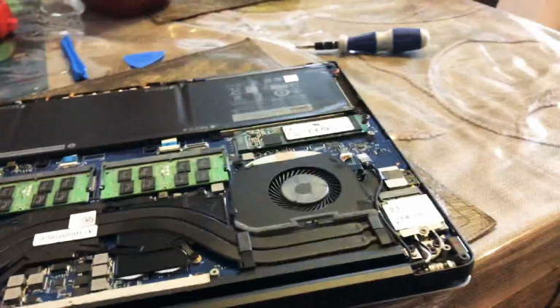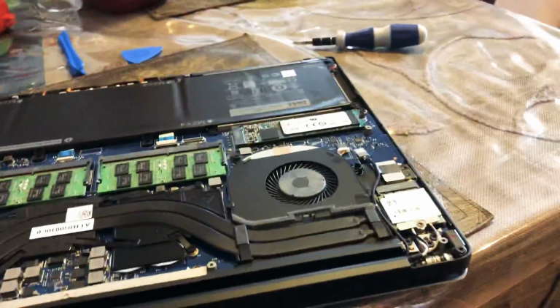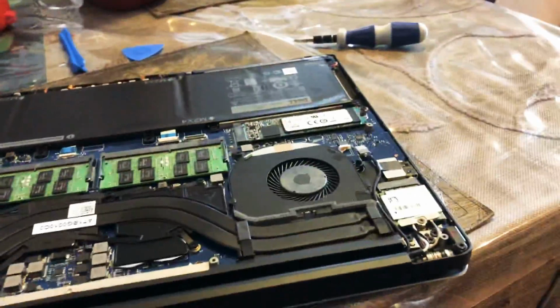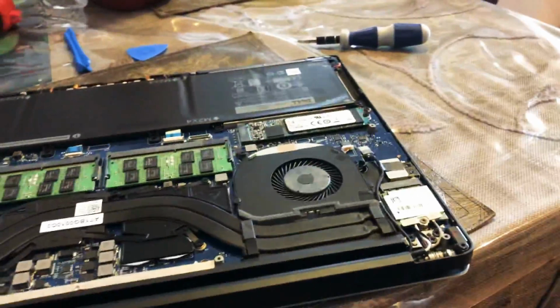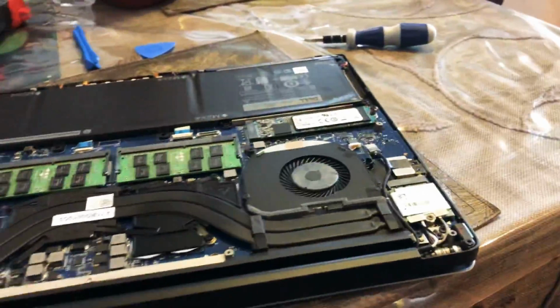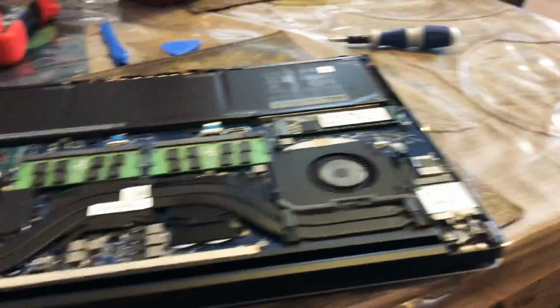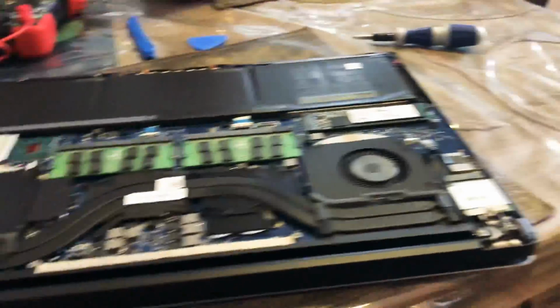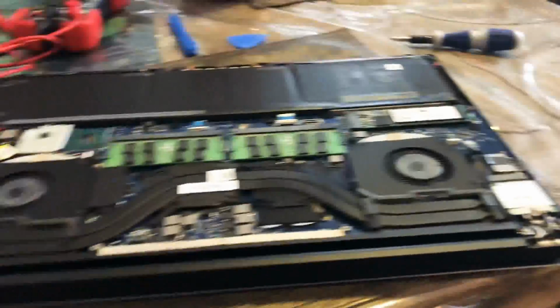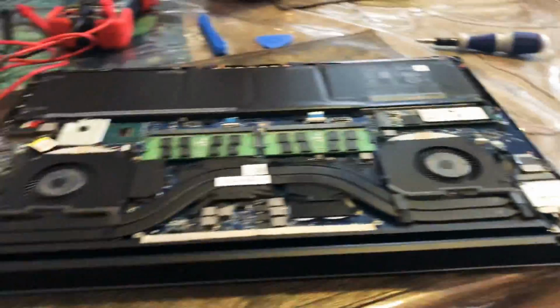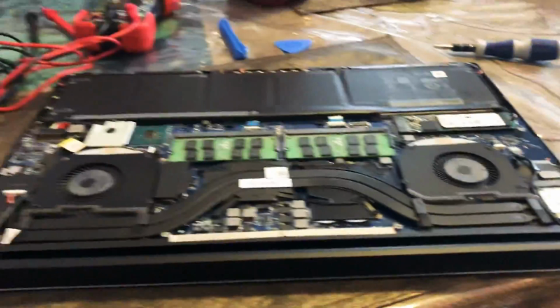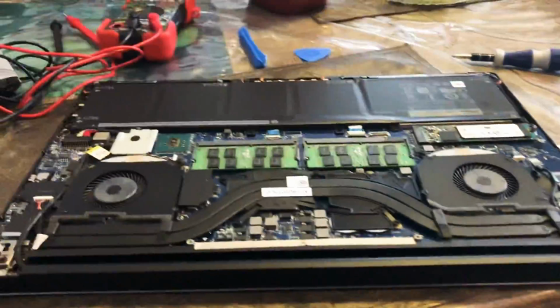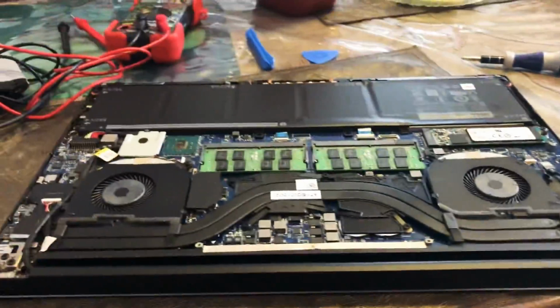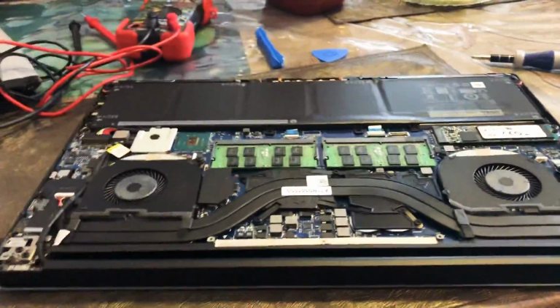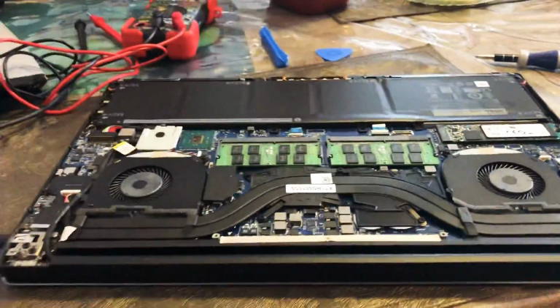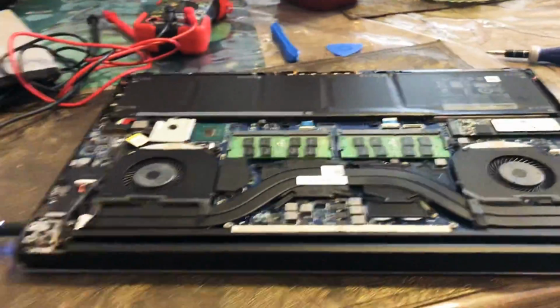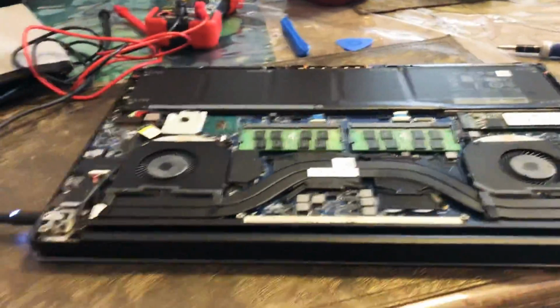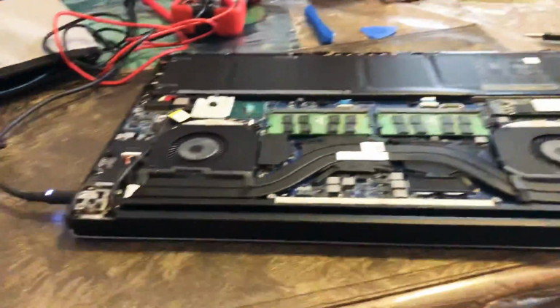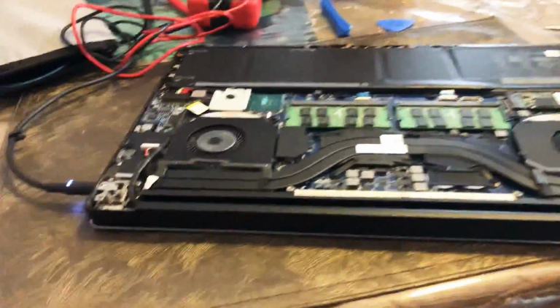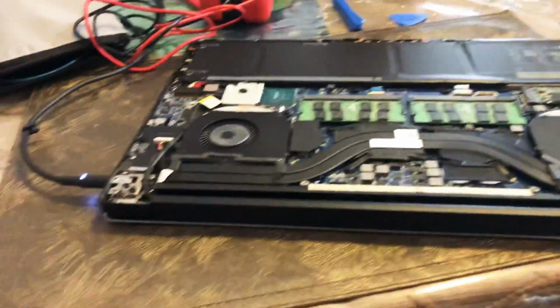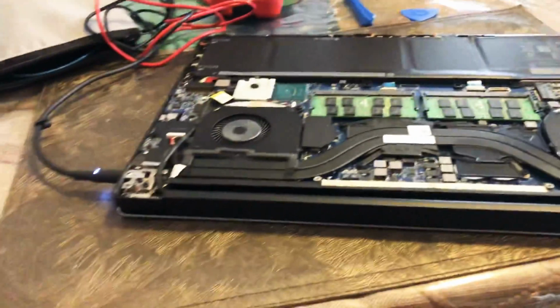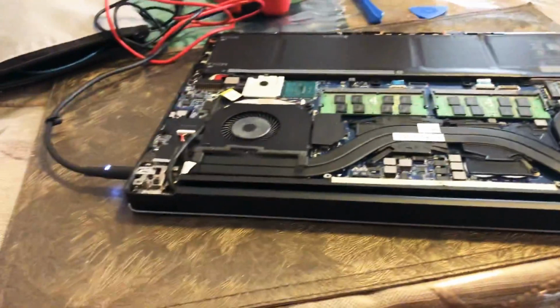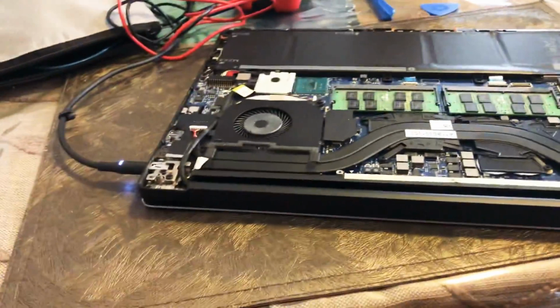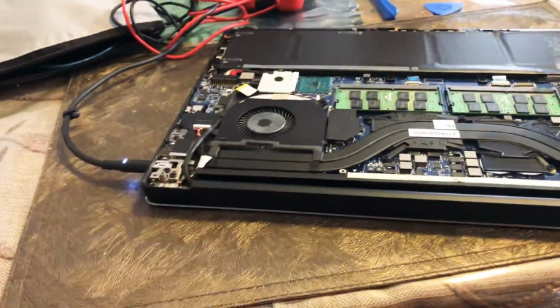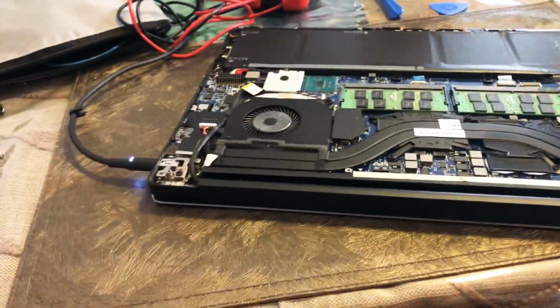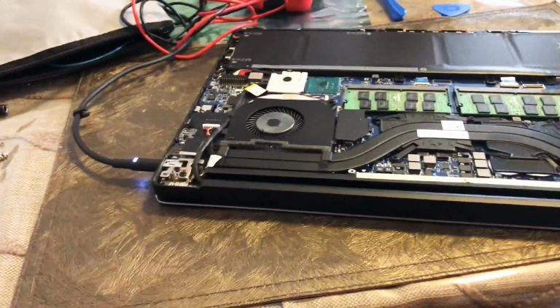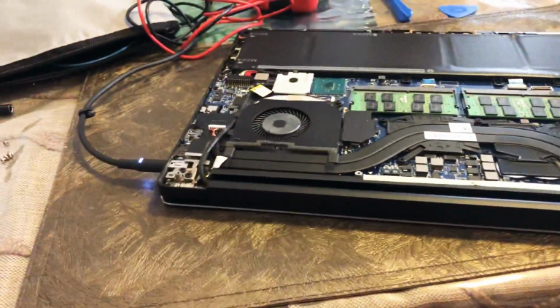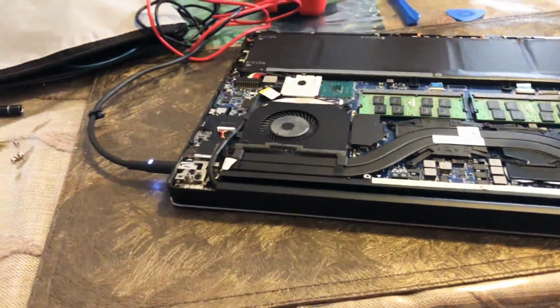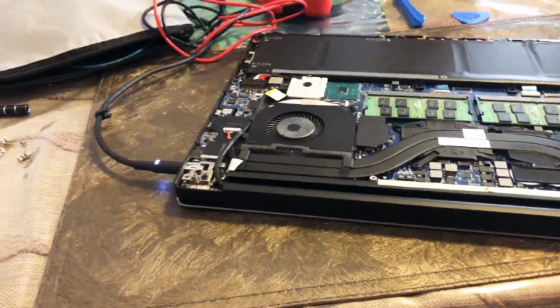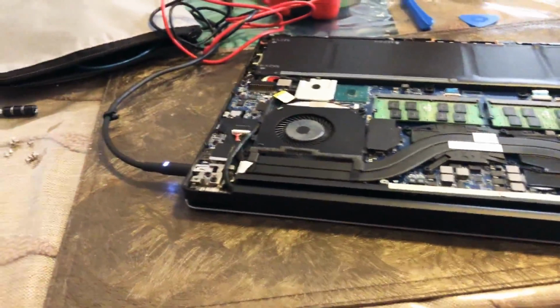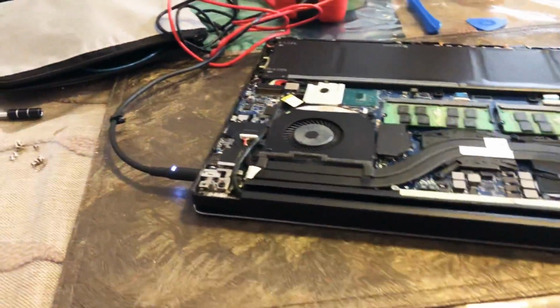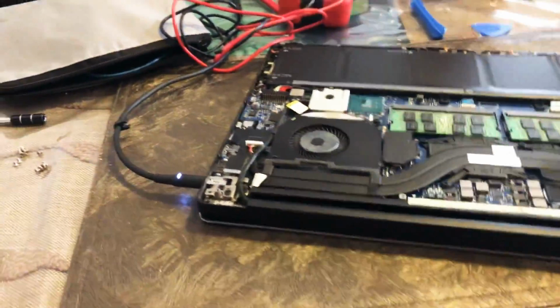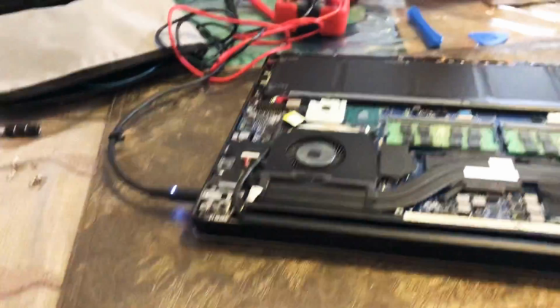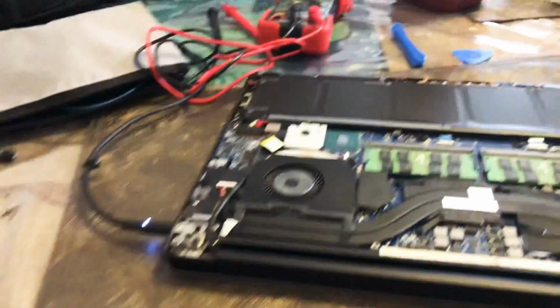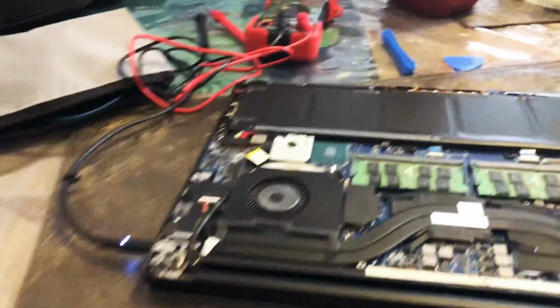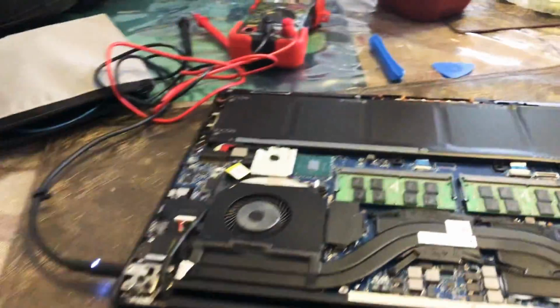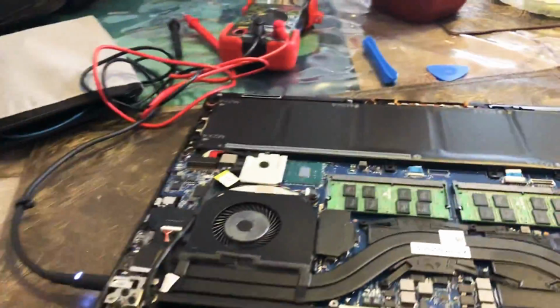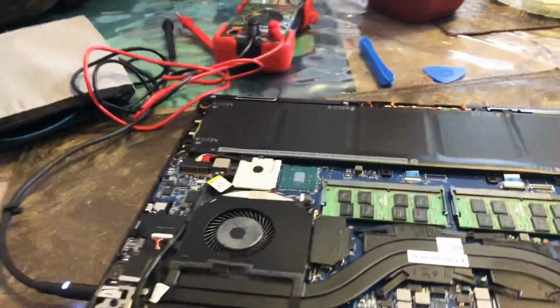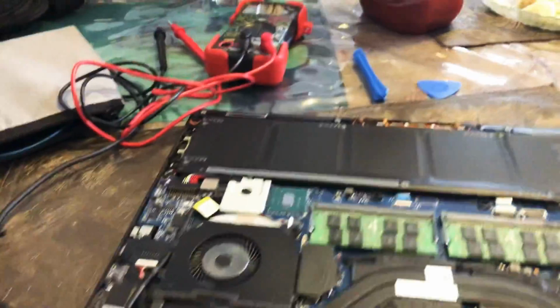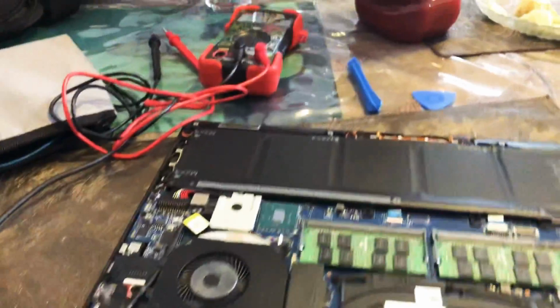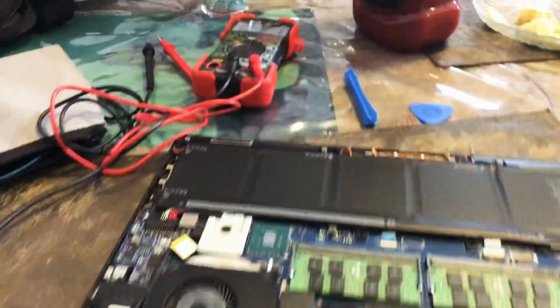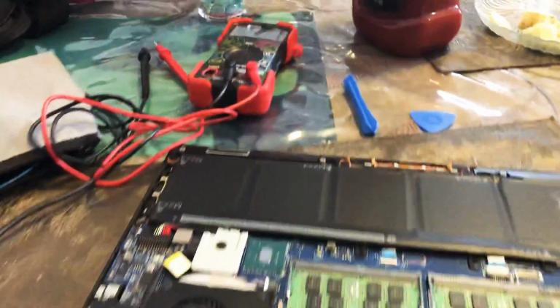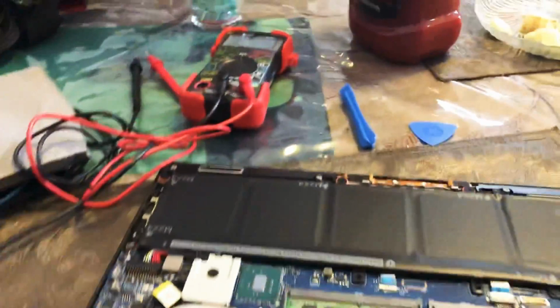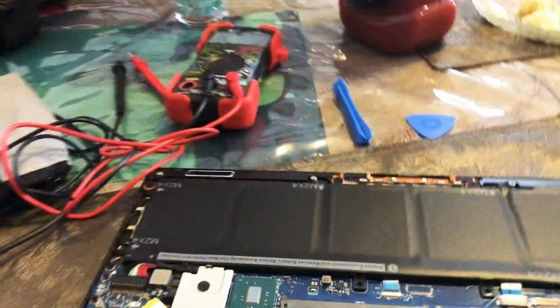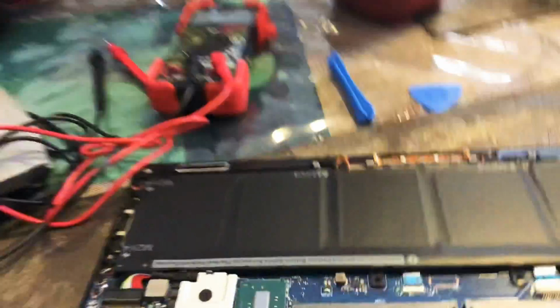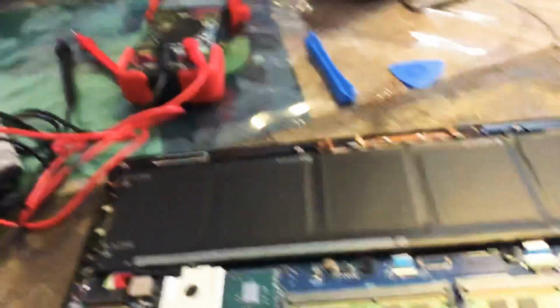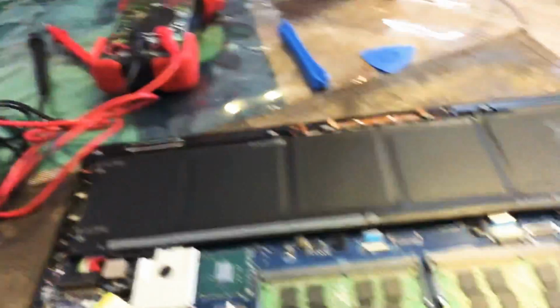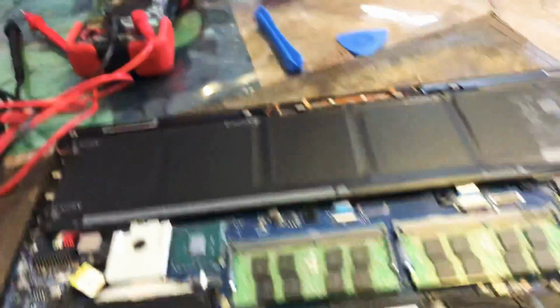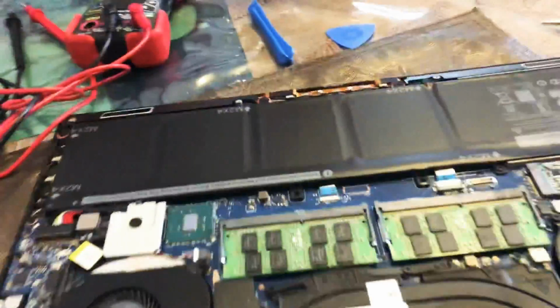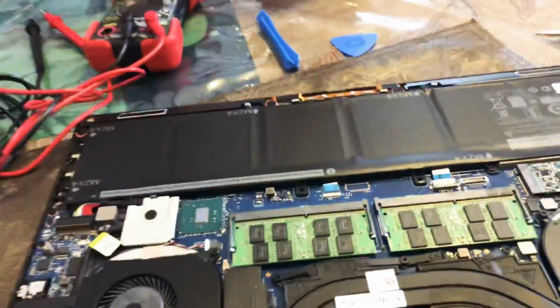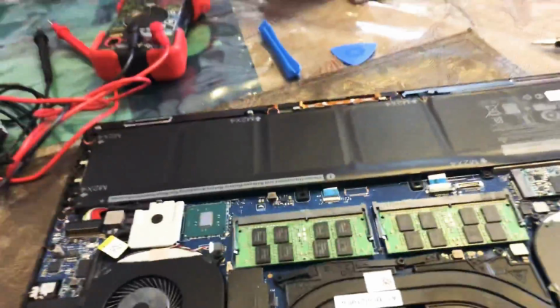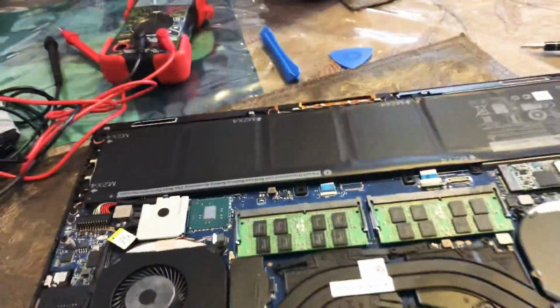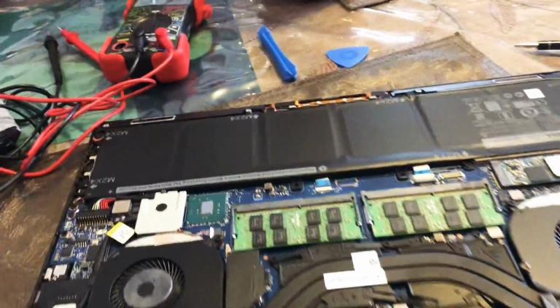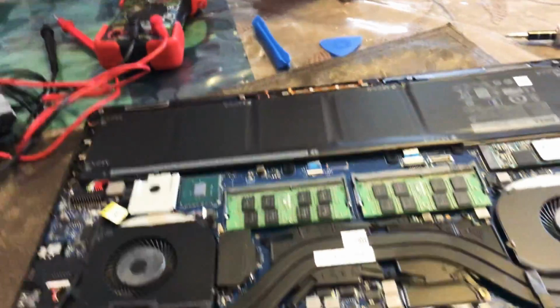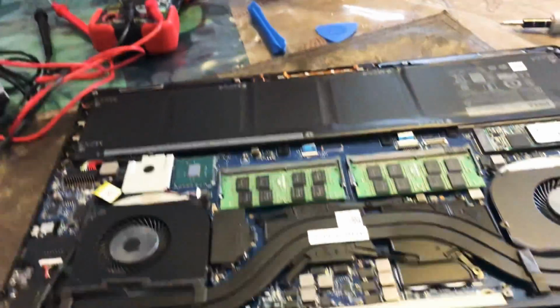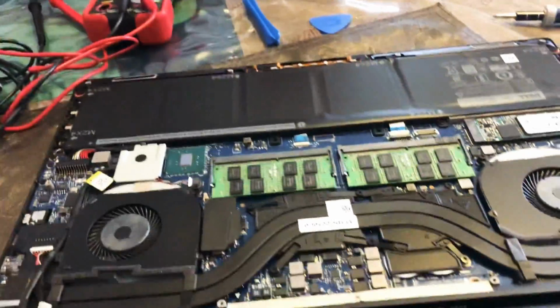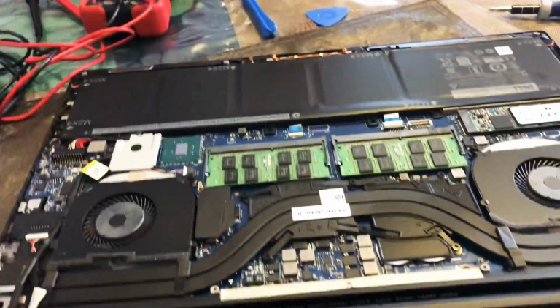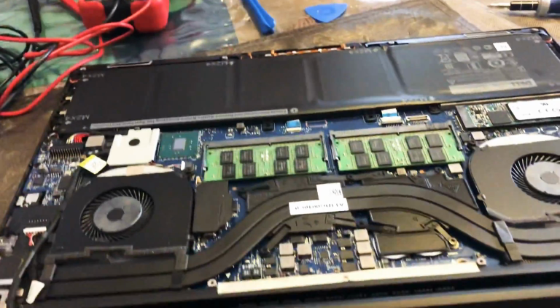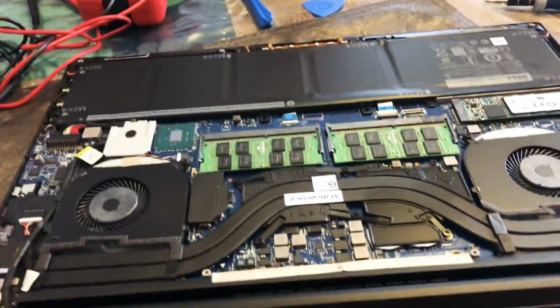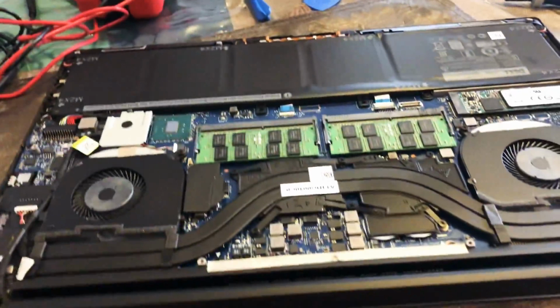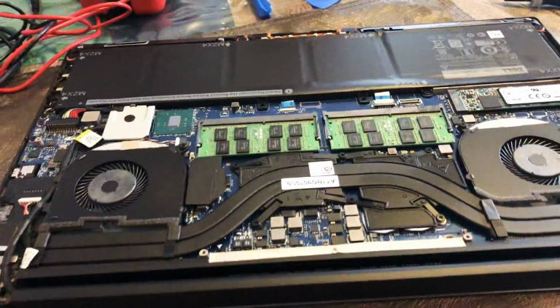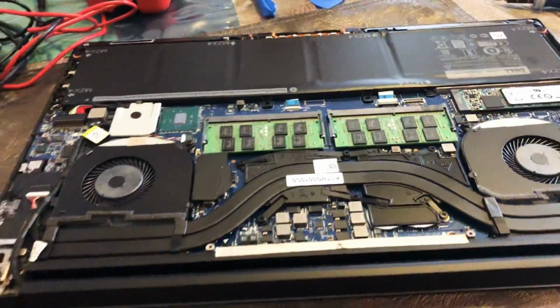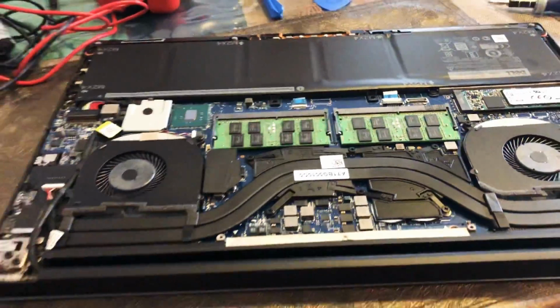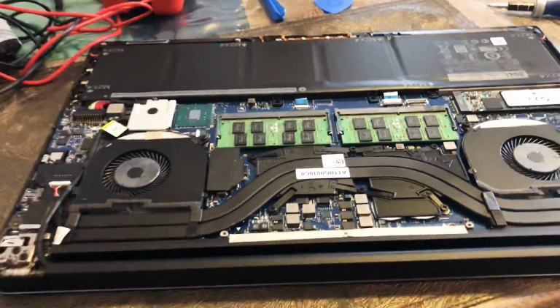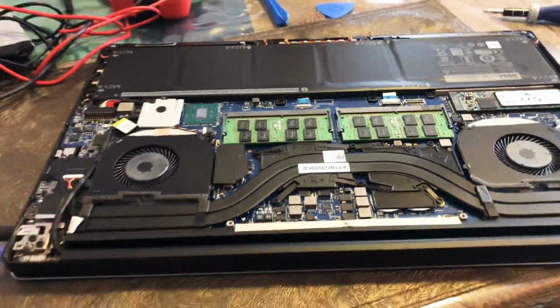Alright guys, what you see in front of yourselves is a Dell XPS 15.